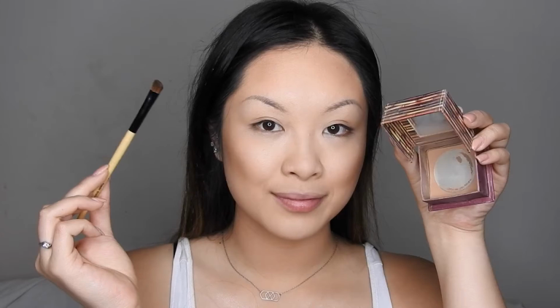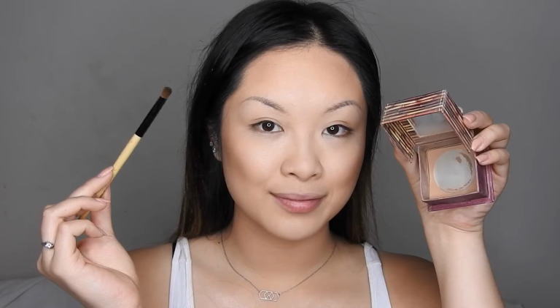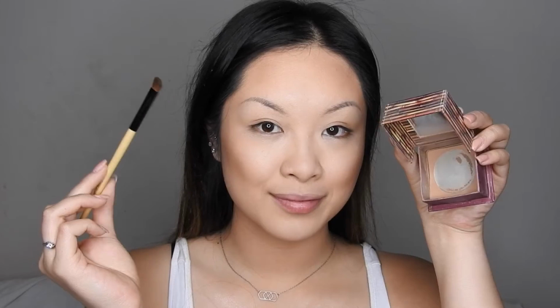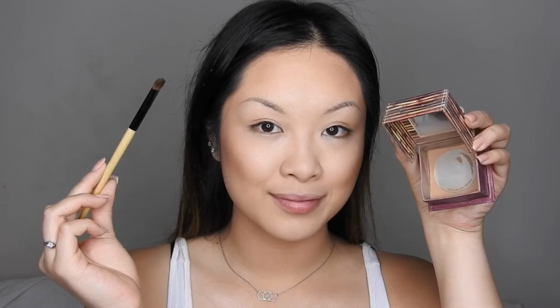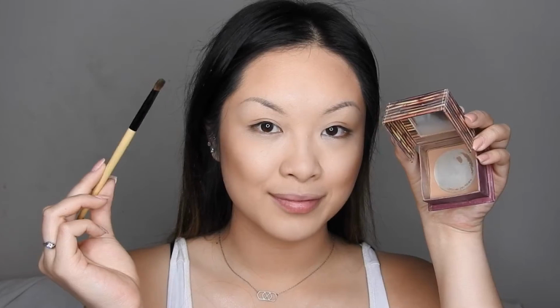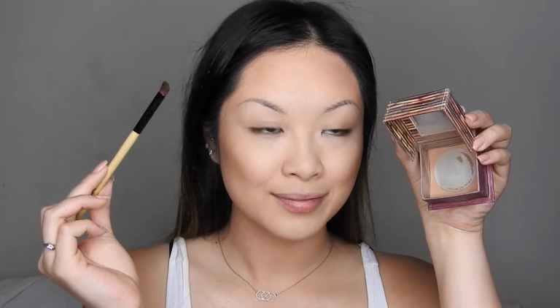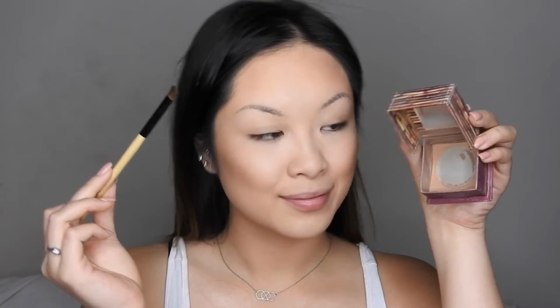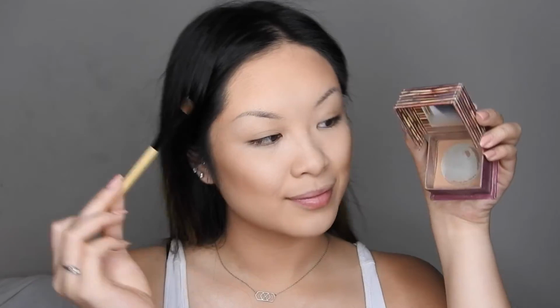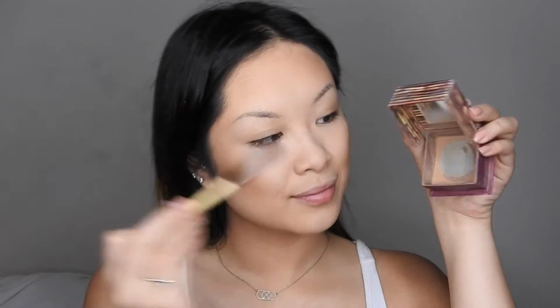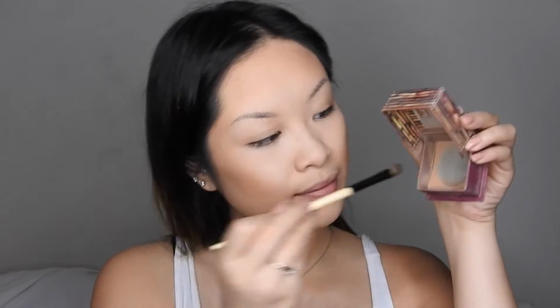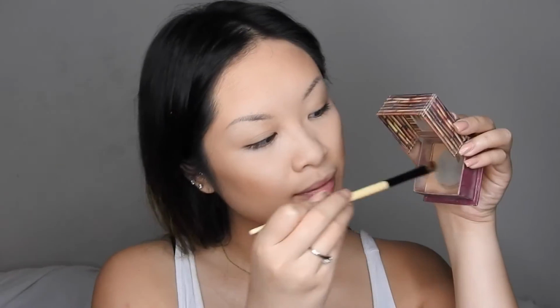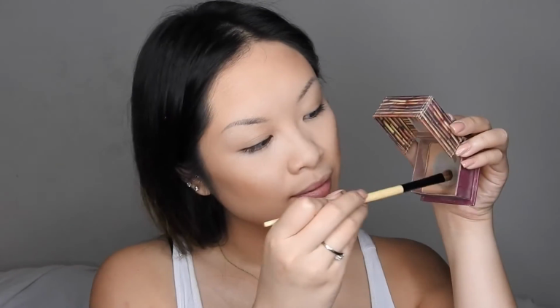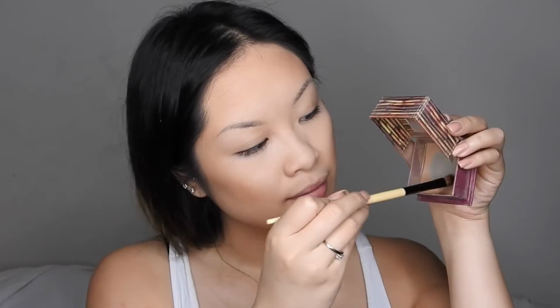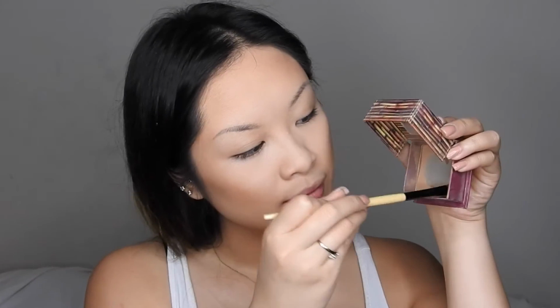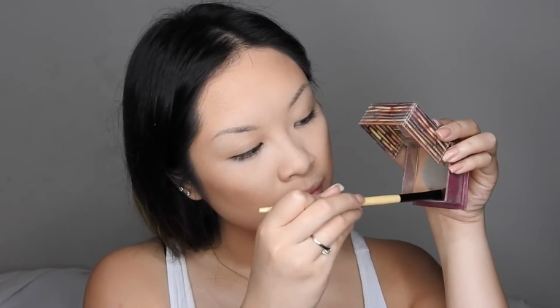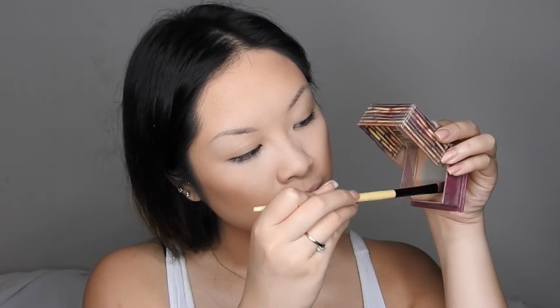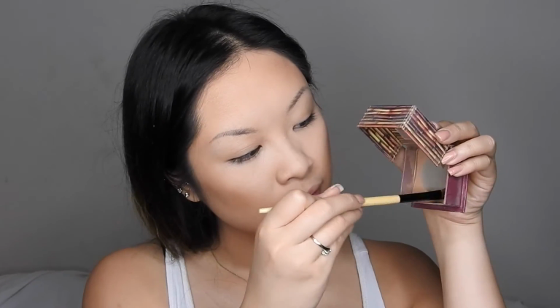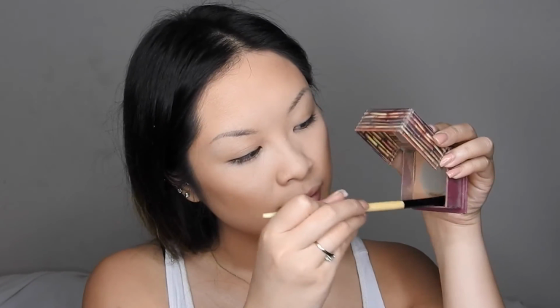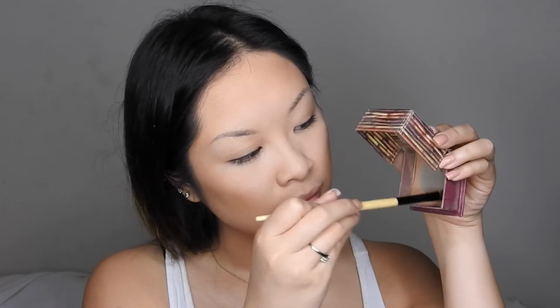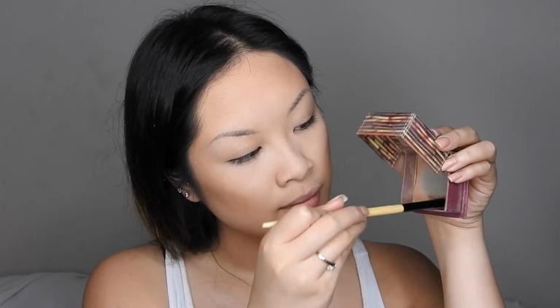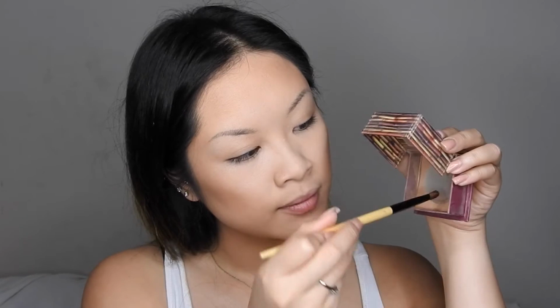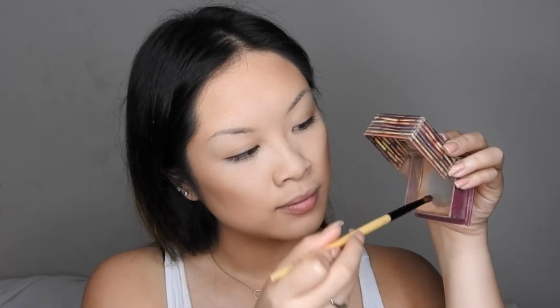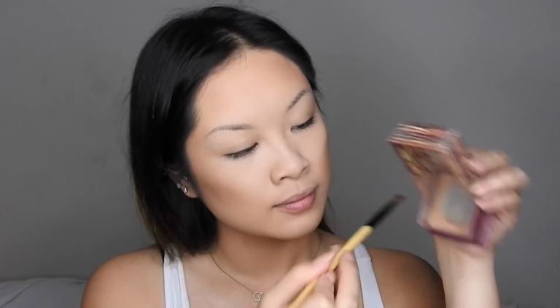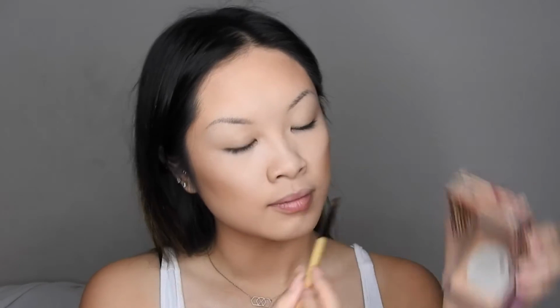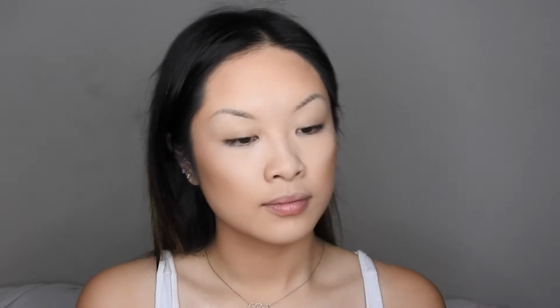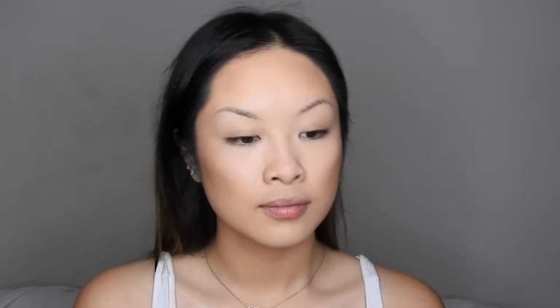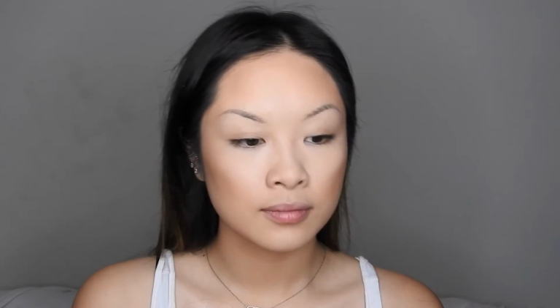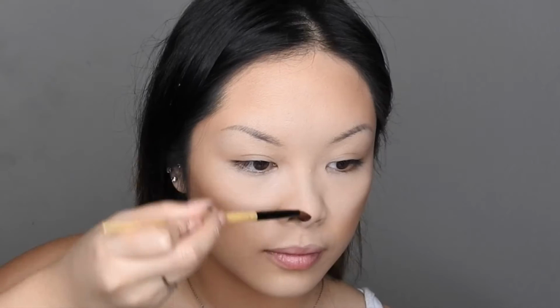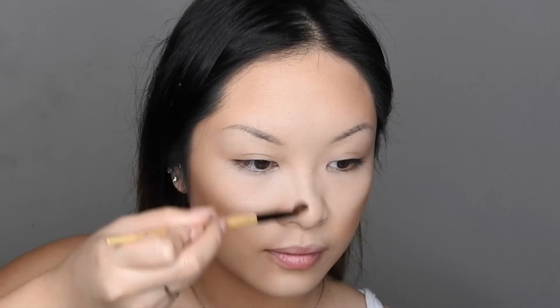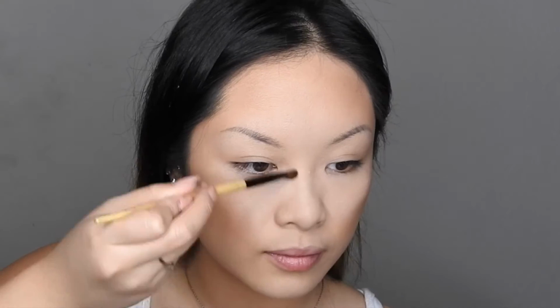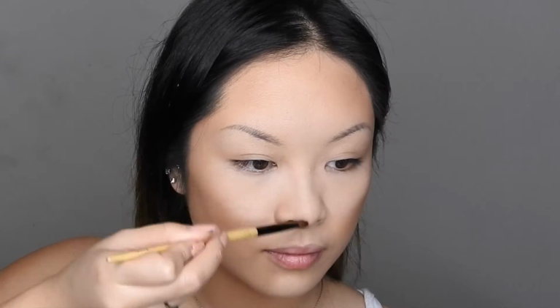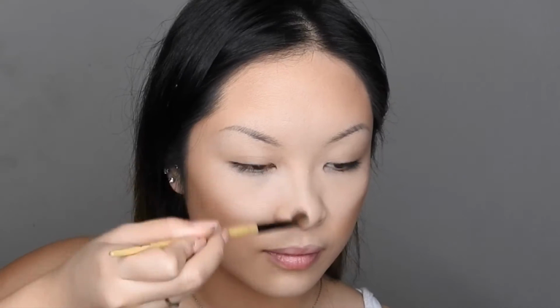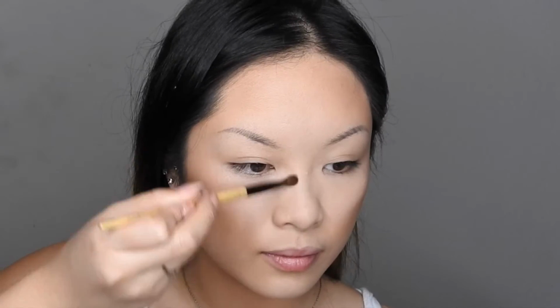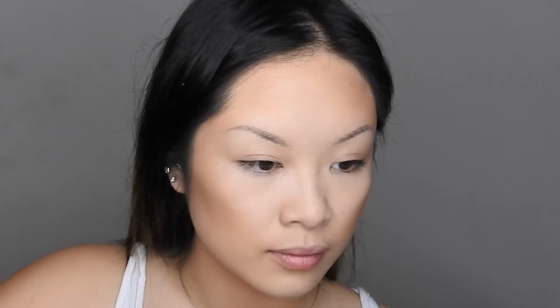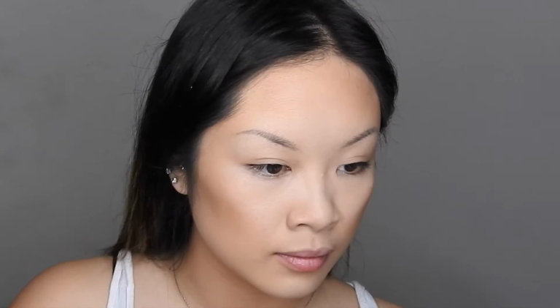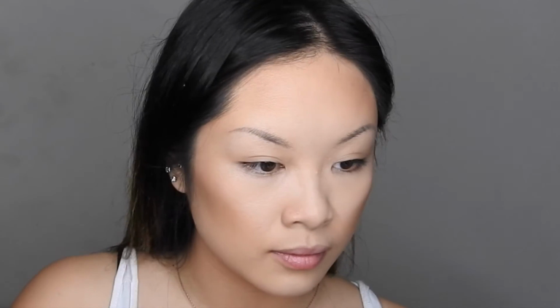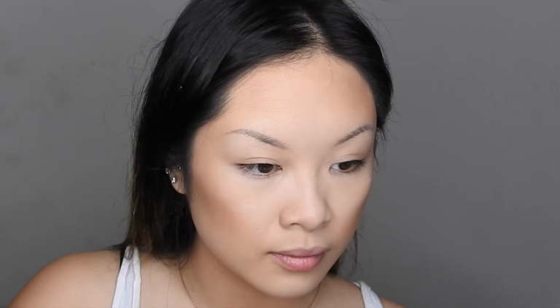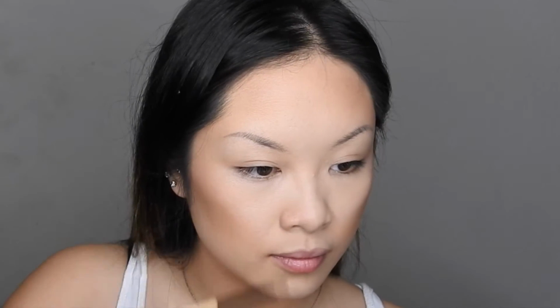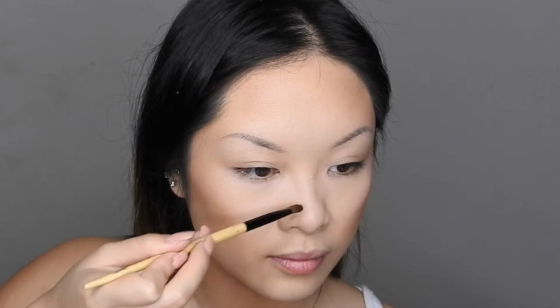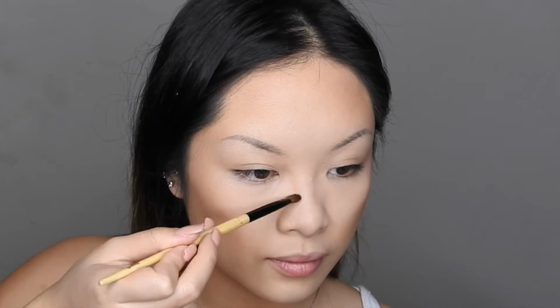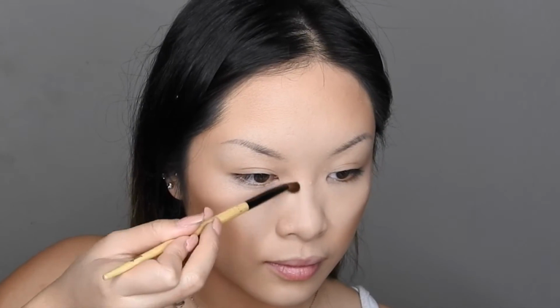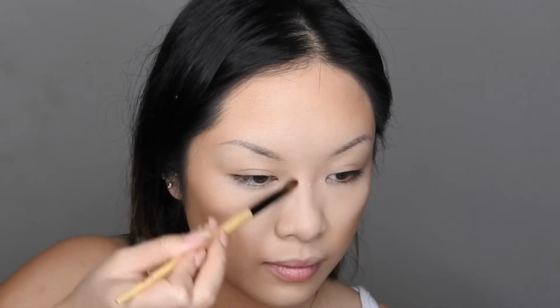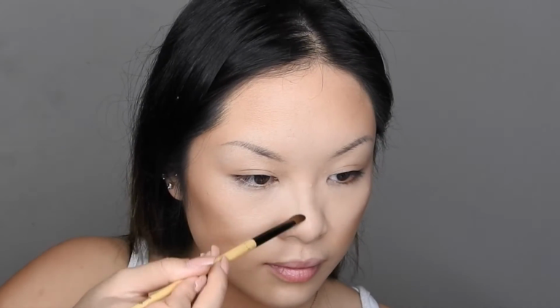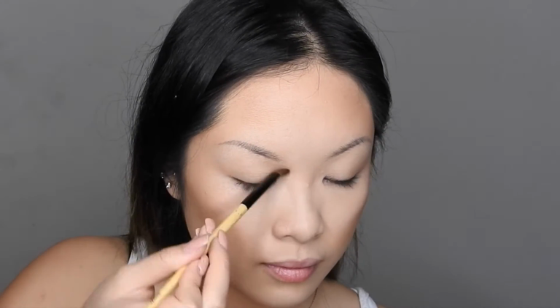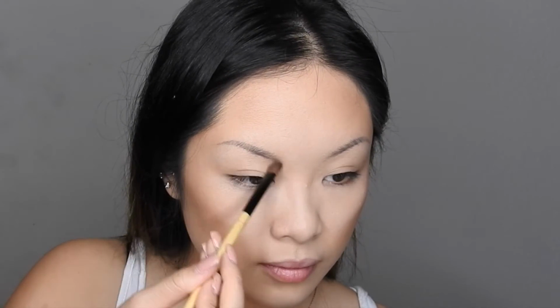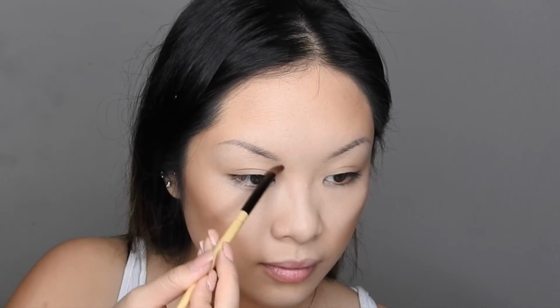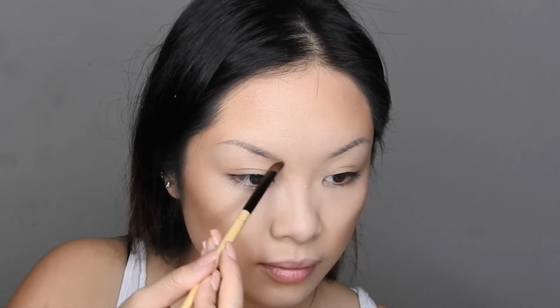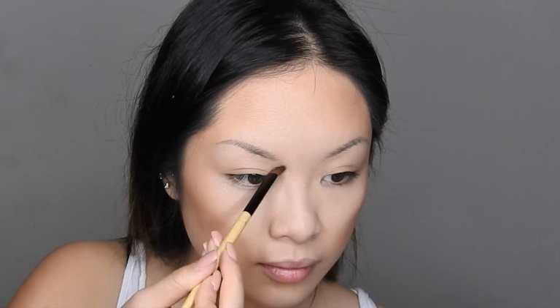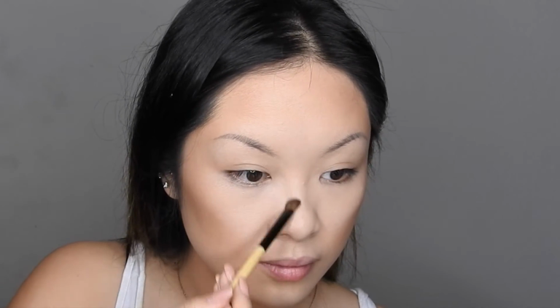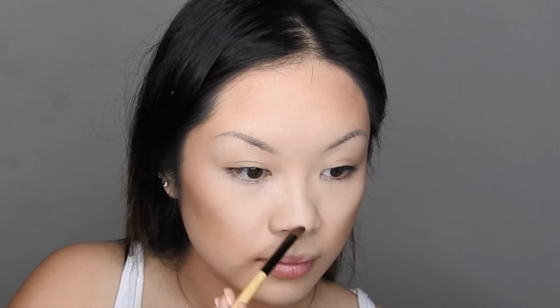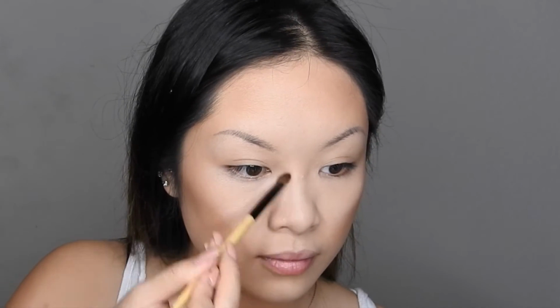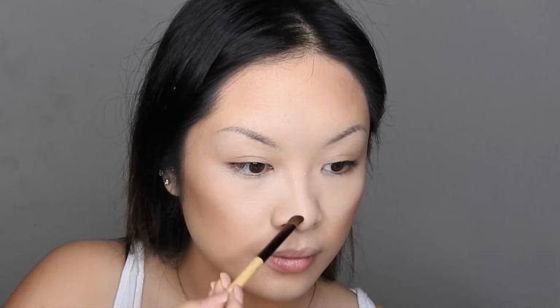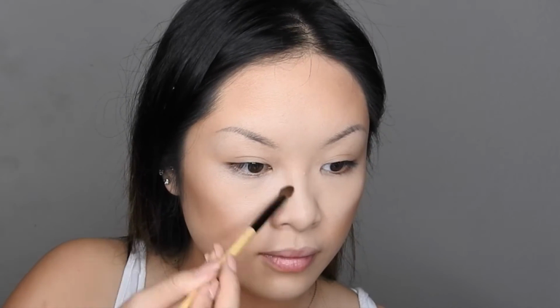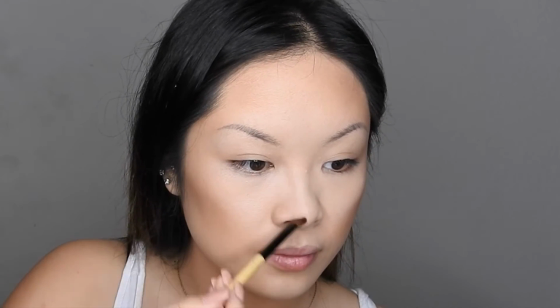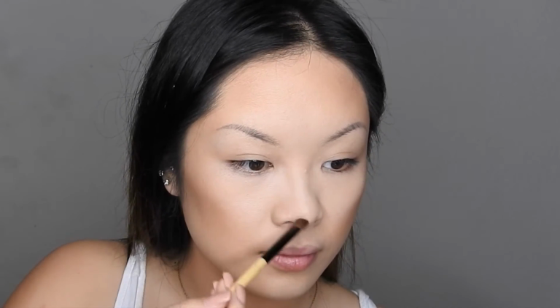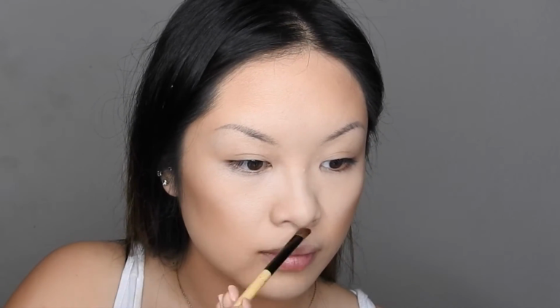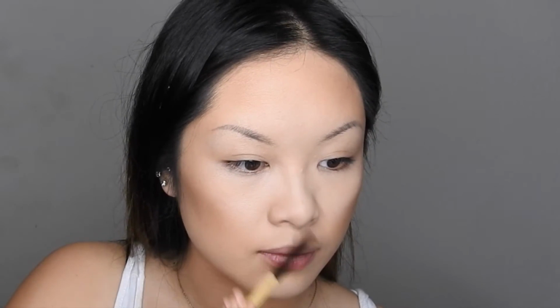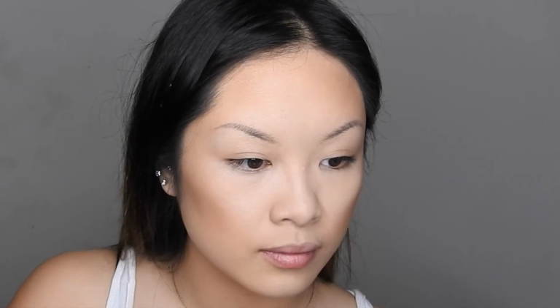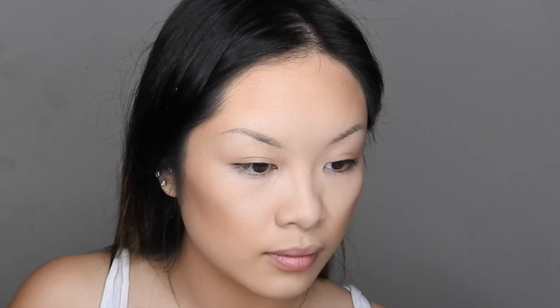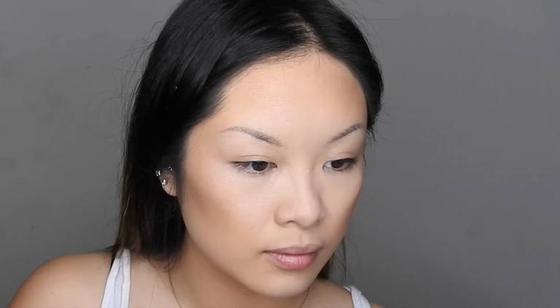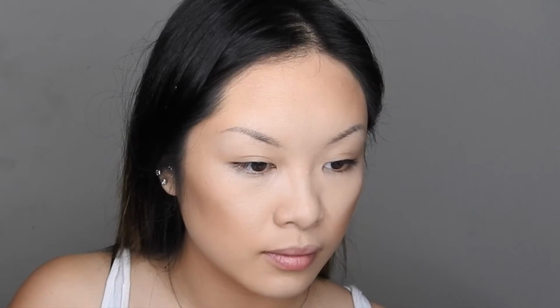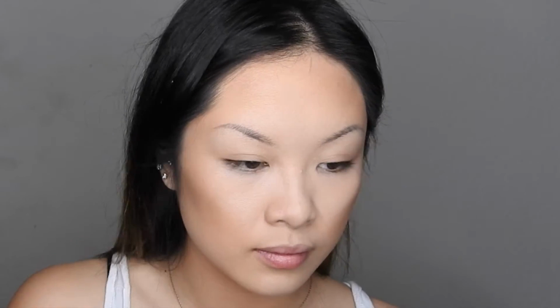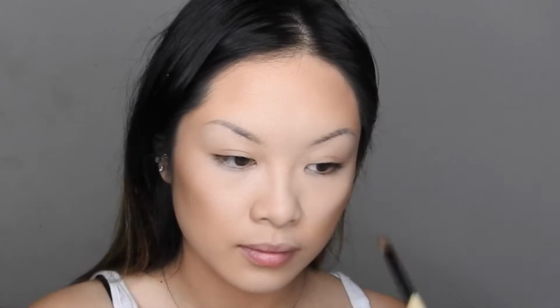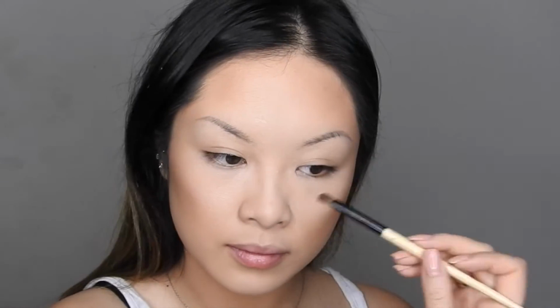Now with a smaller fluffy brush, I'm just going to be taking the same Hula bronzer and adding it to the sides of my nose to contour my nose.